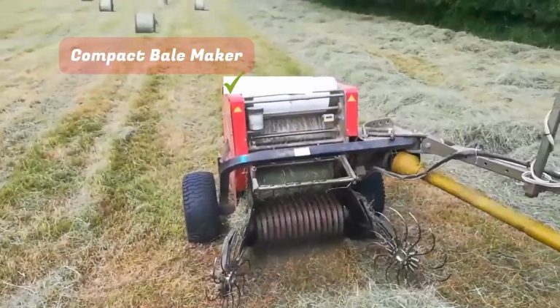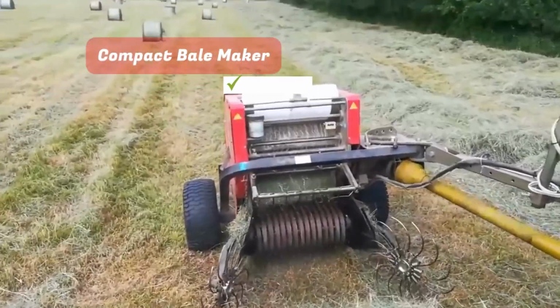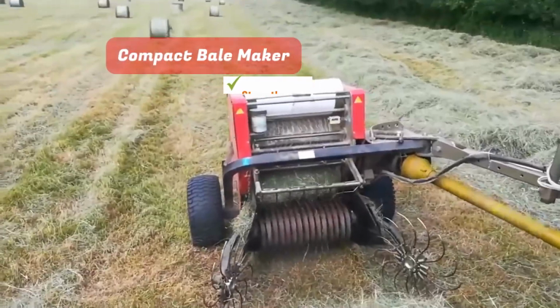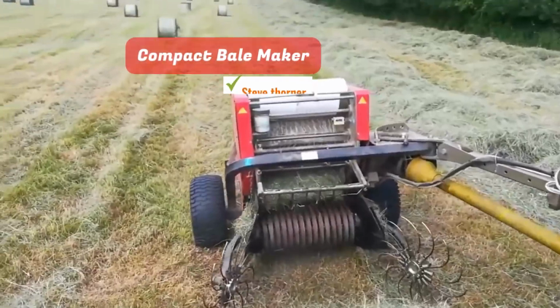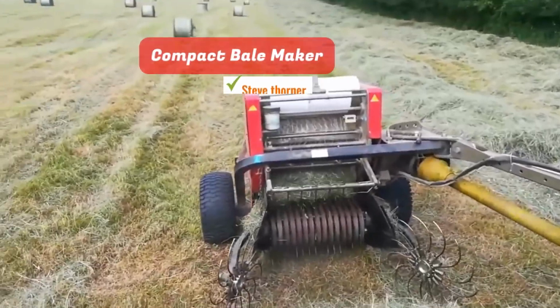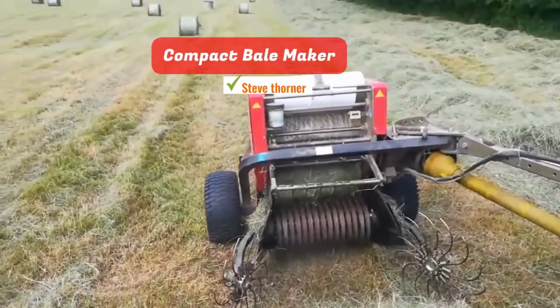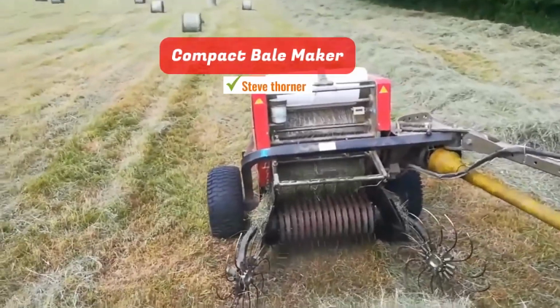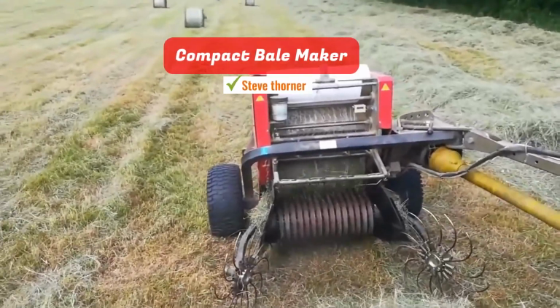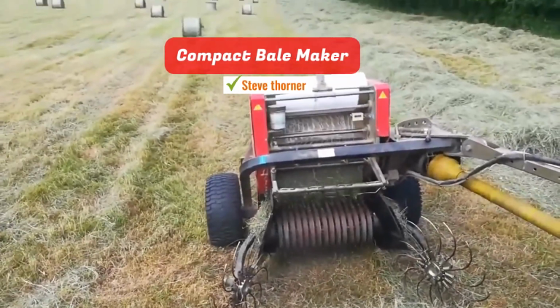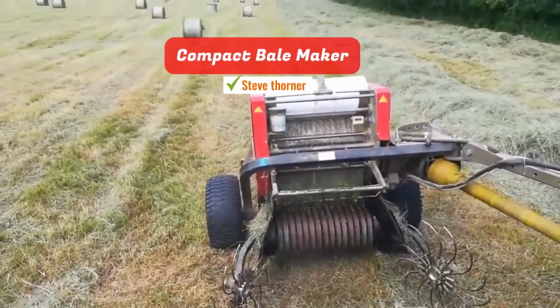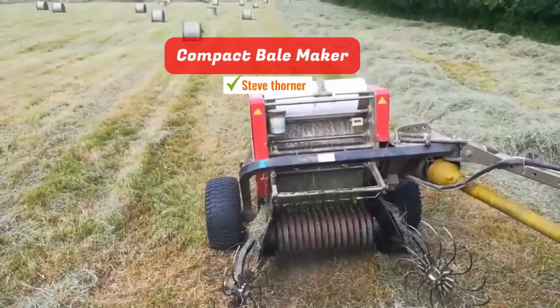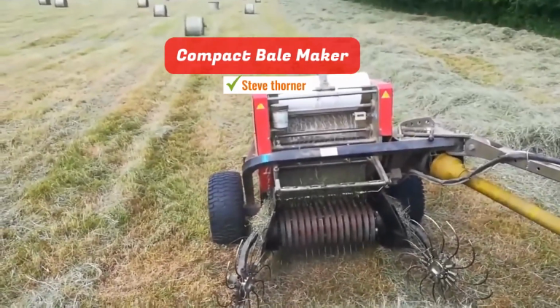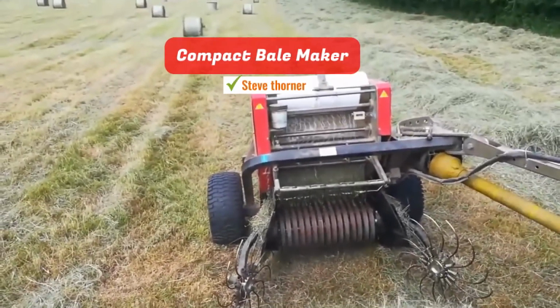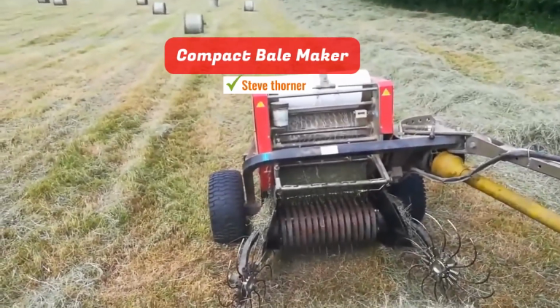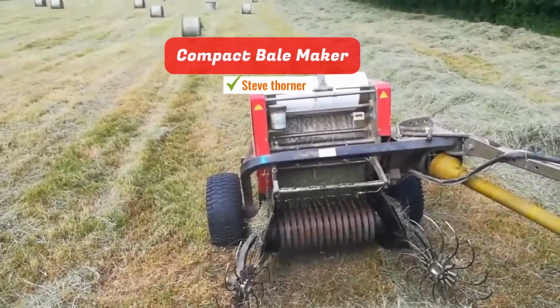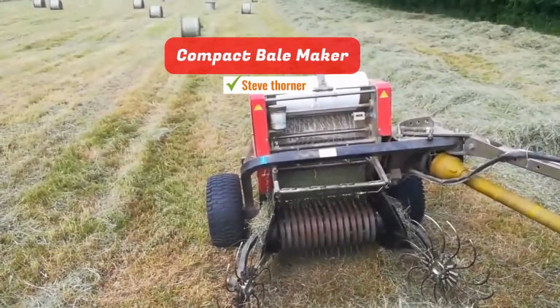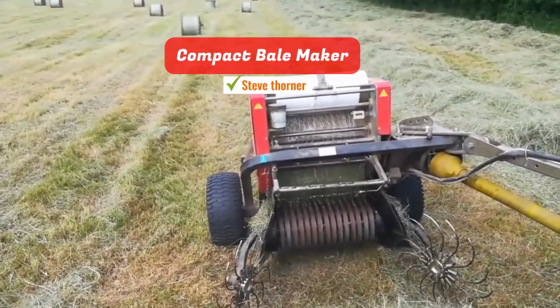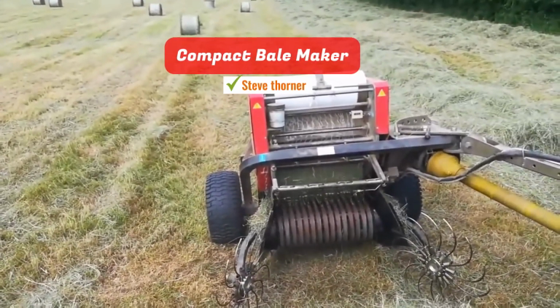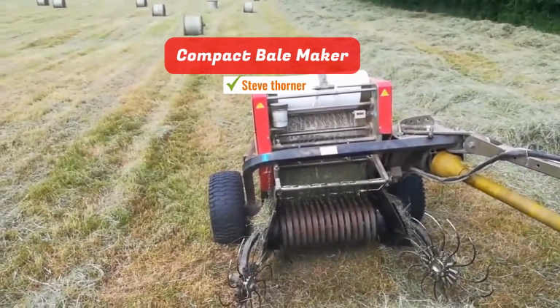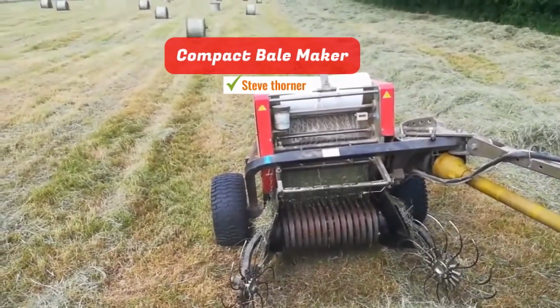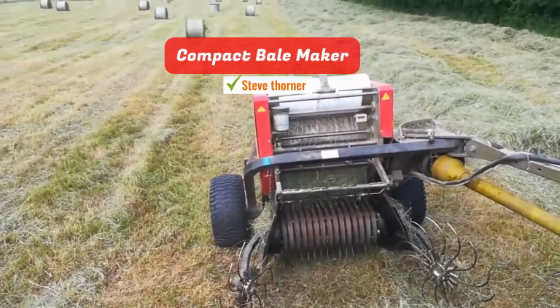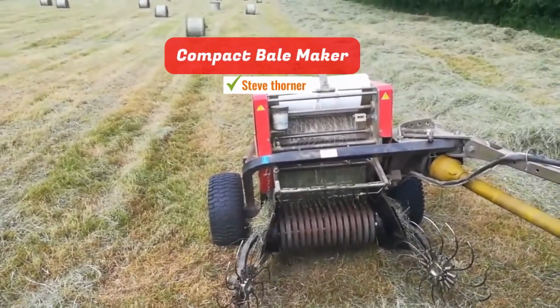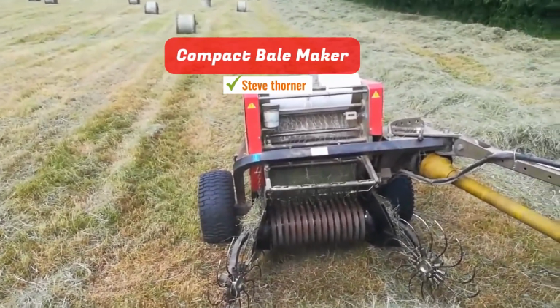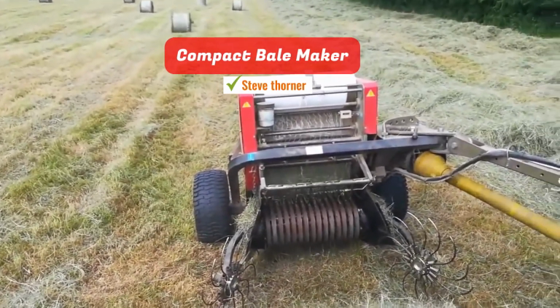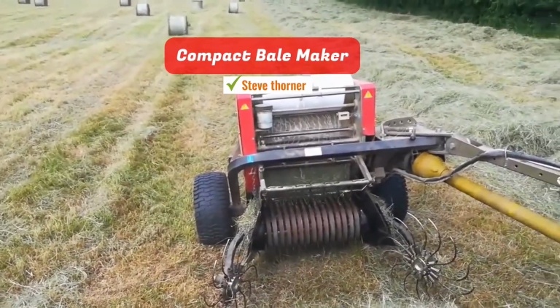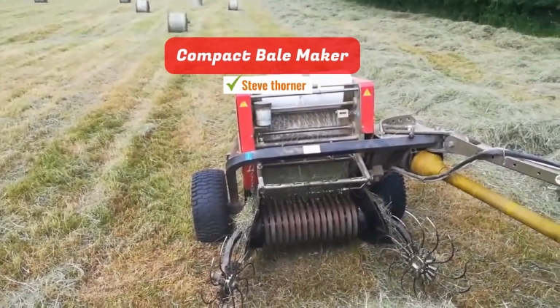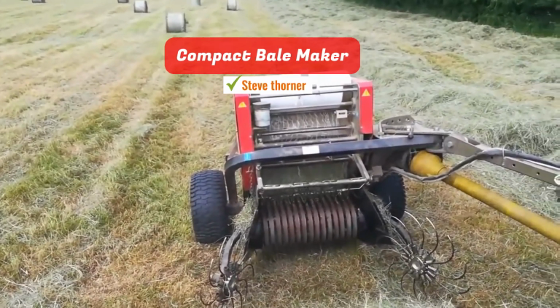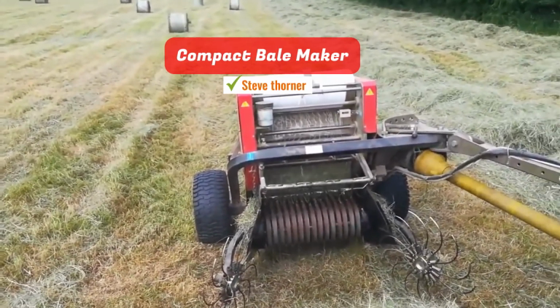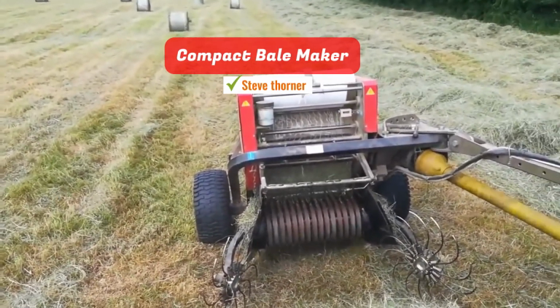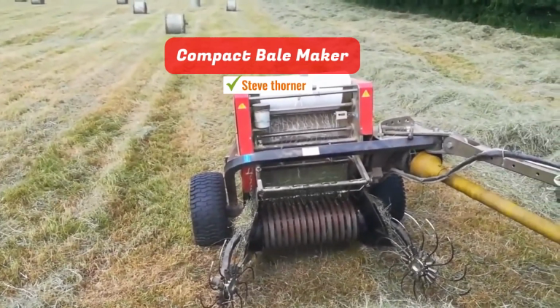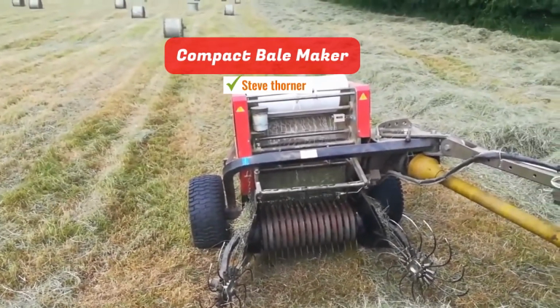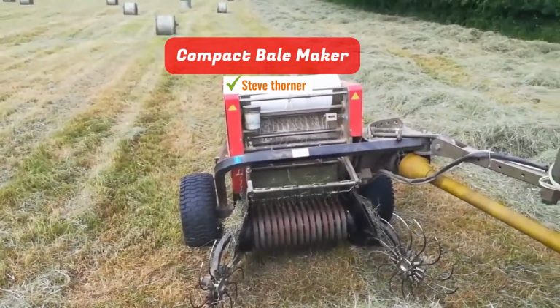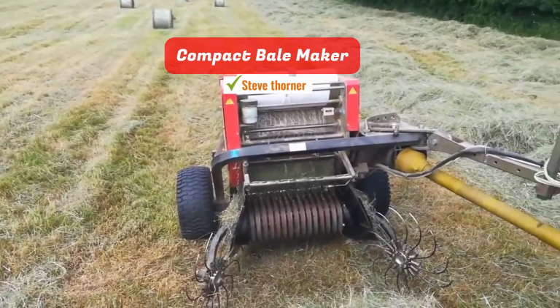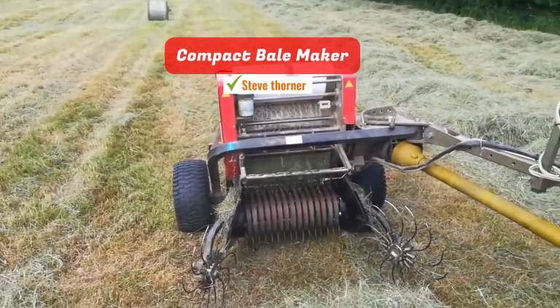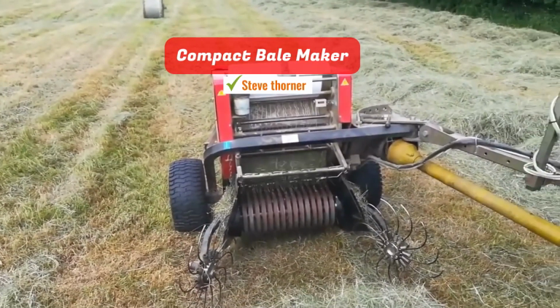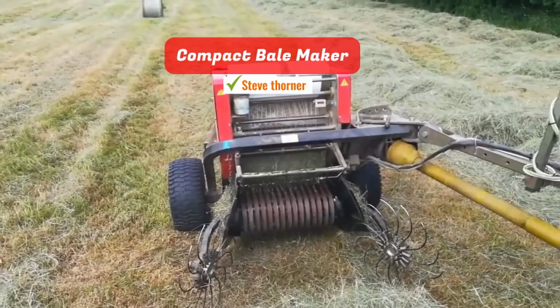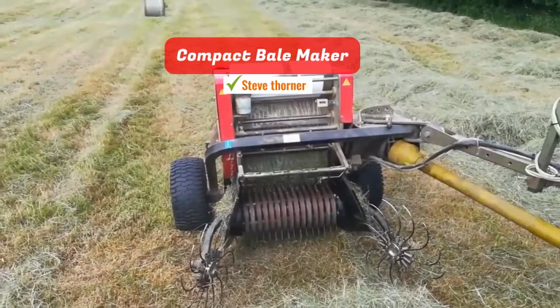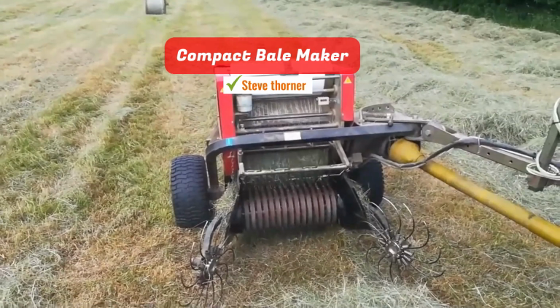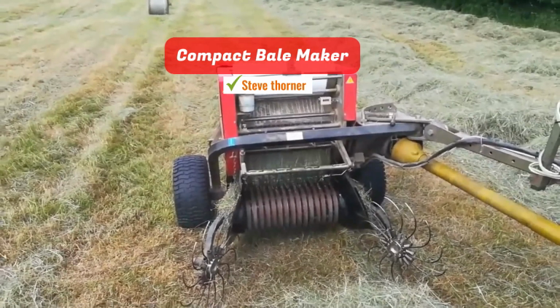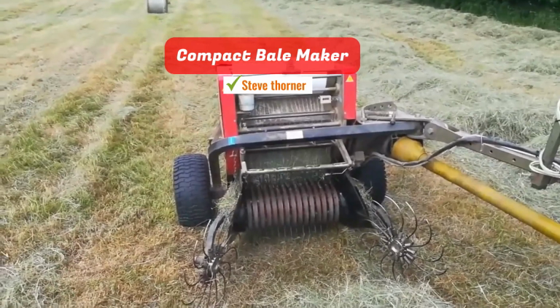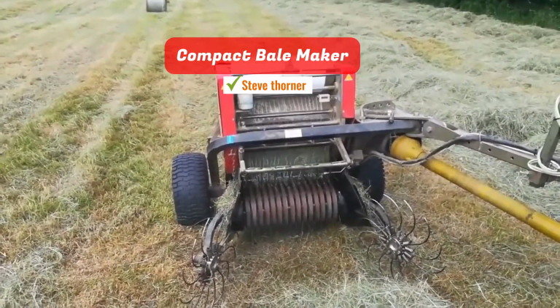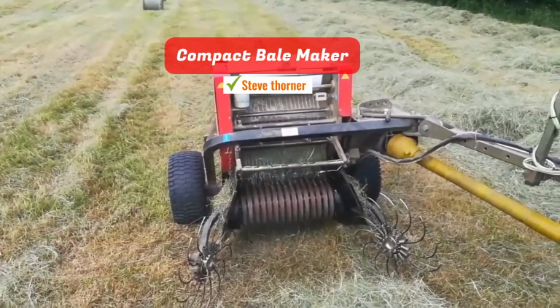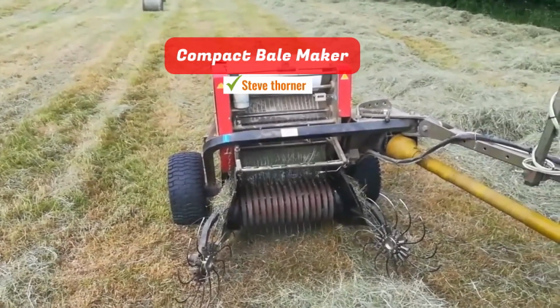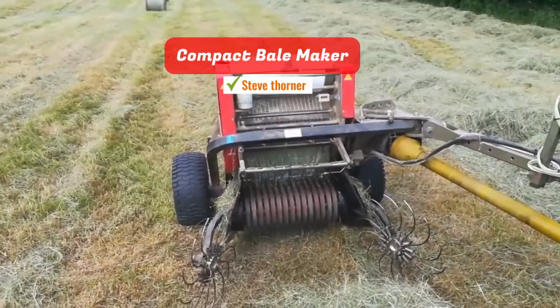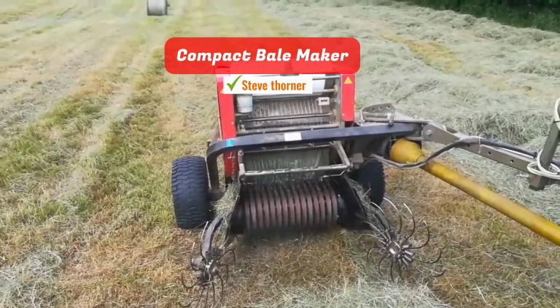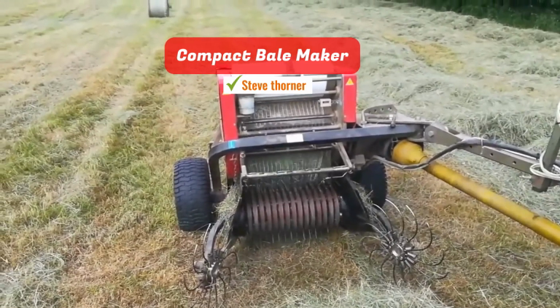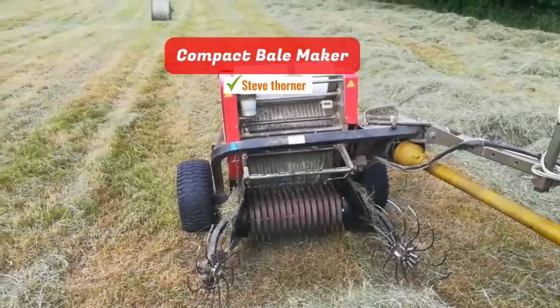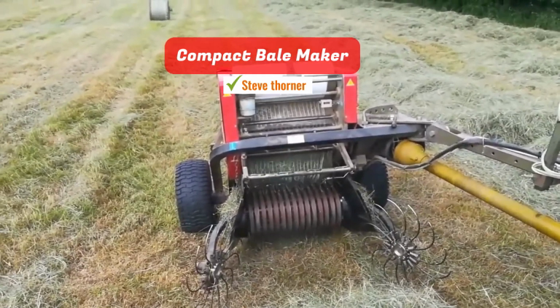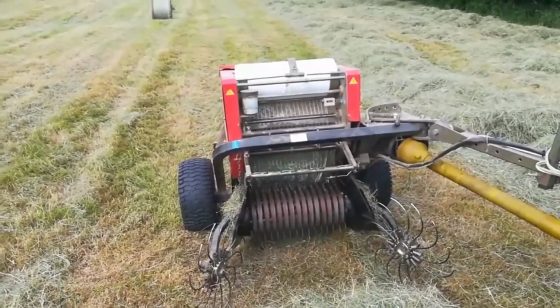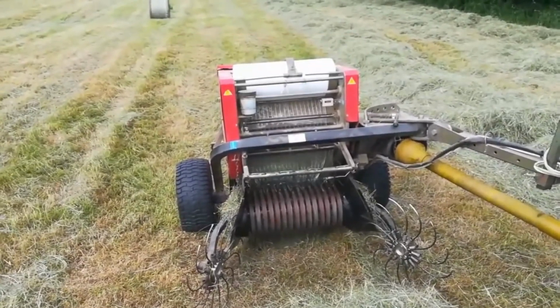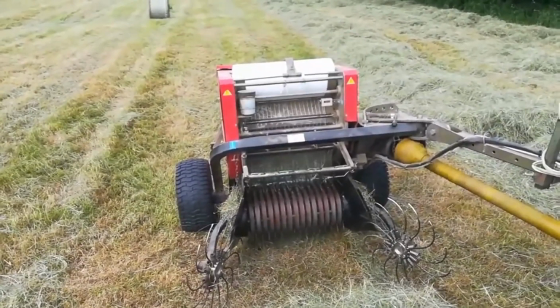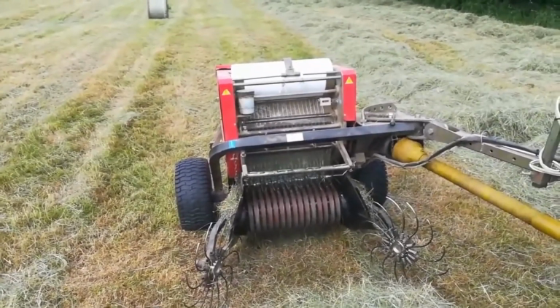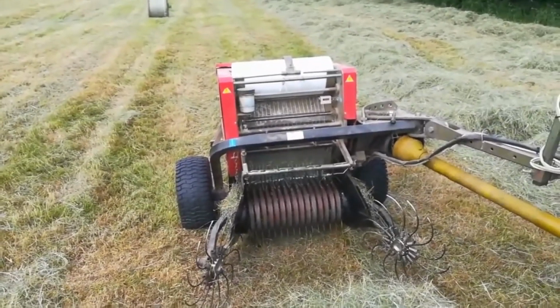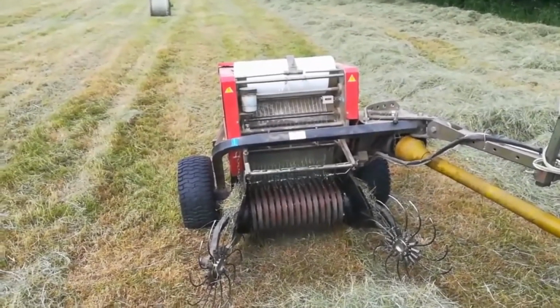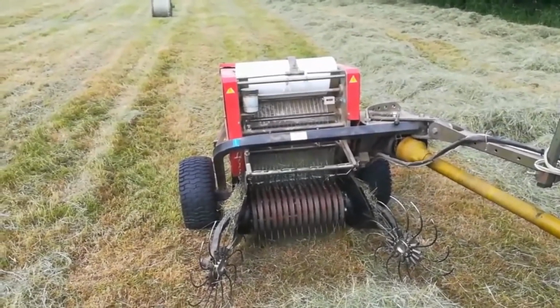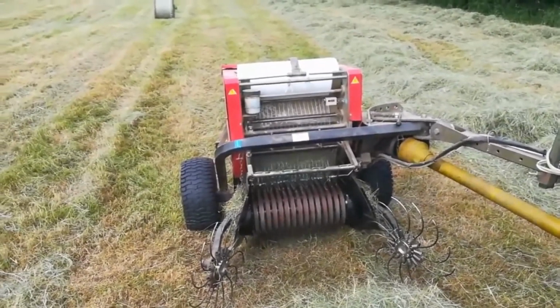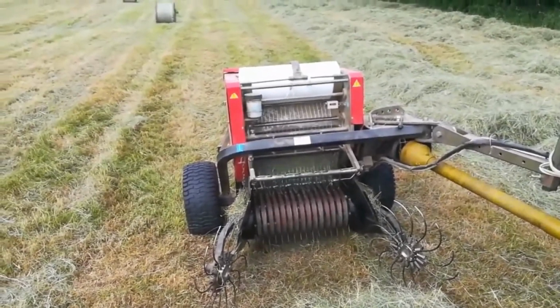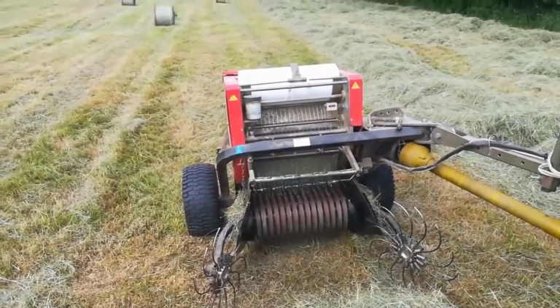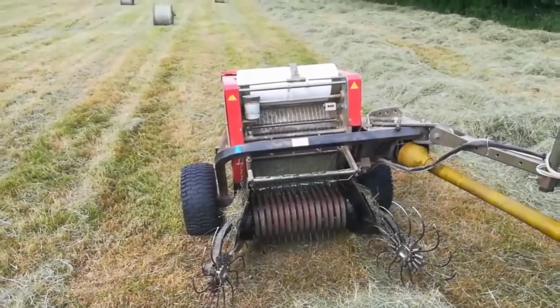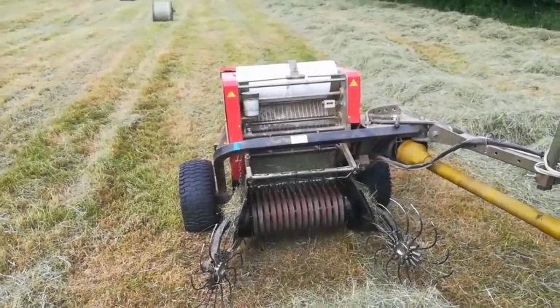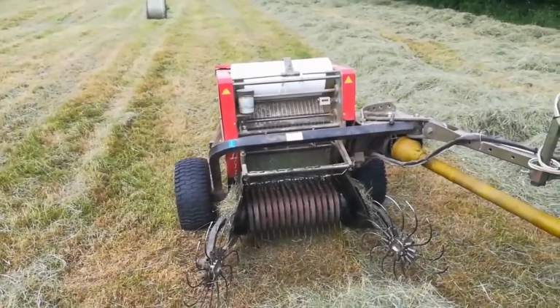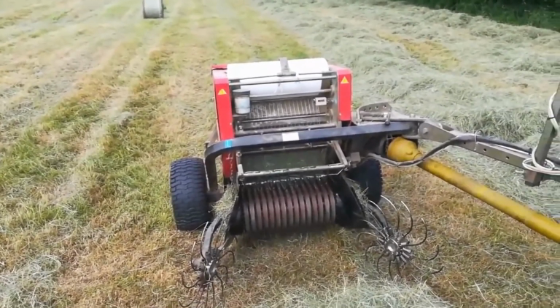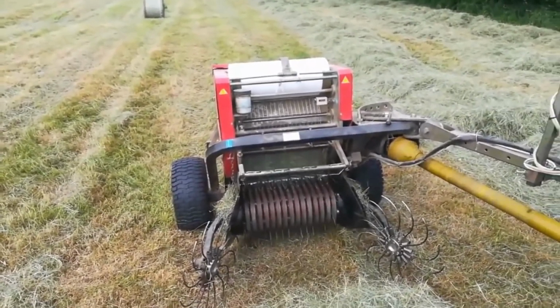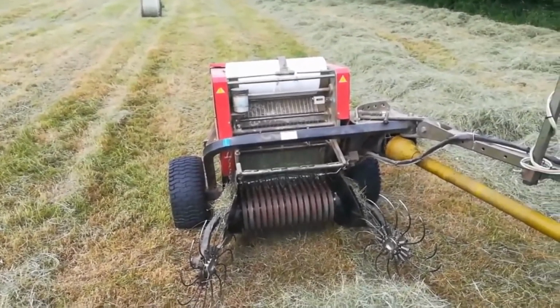Compact bail maker. This miniaturized machine is designed to gather and bundle straw from wheat, corn, and rice.